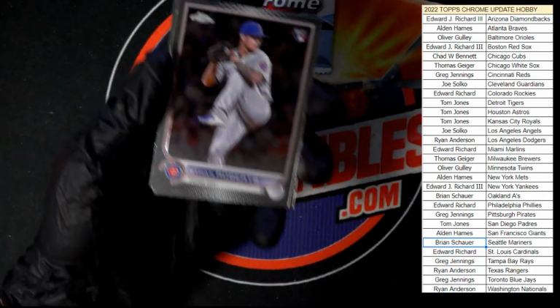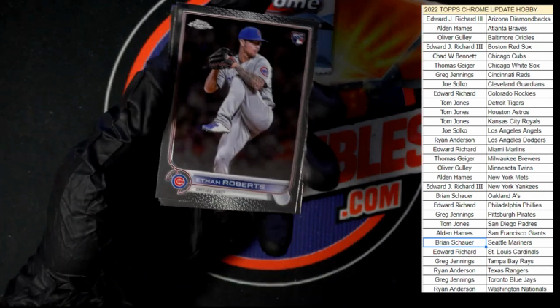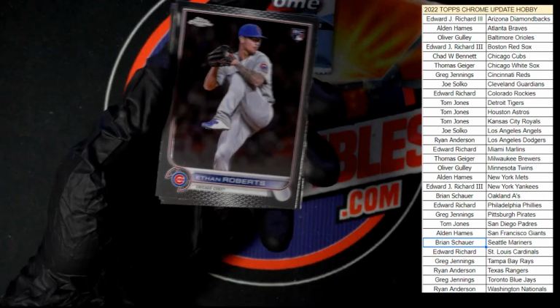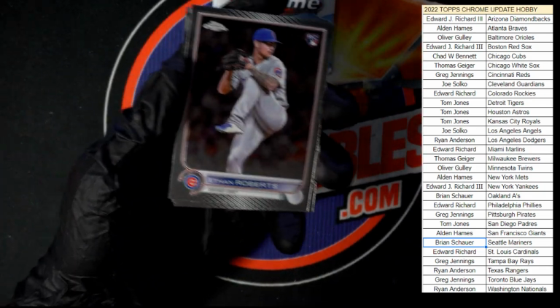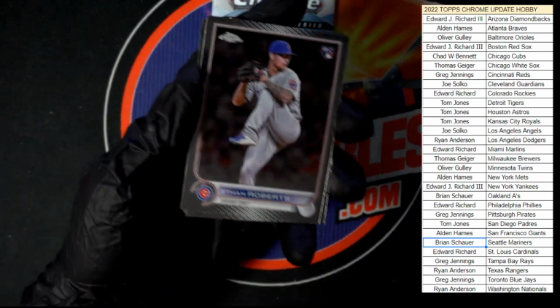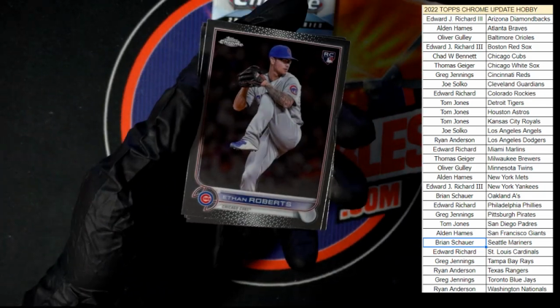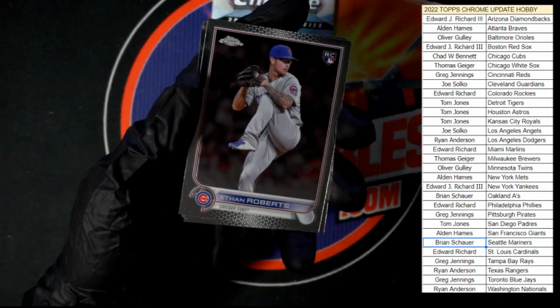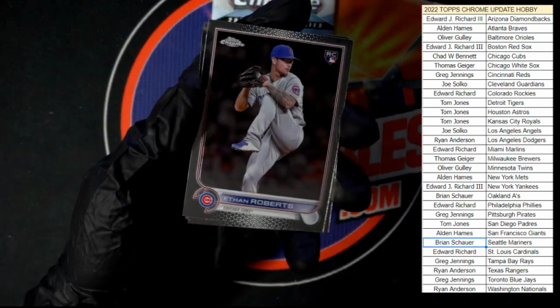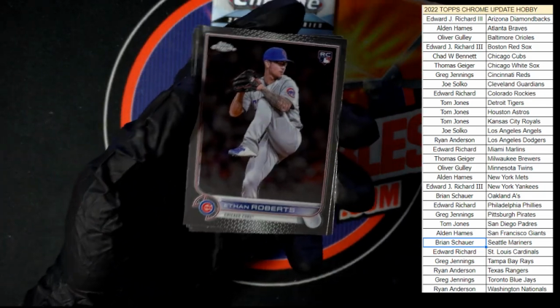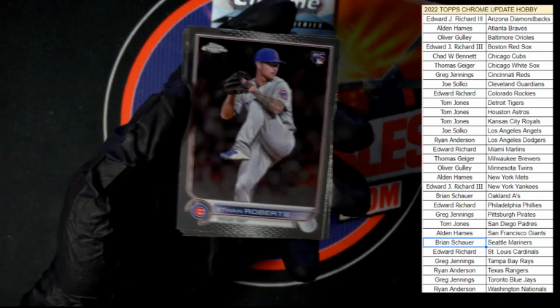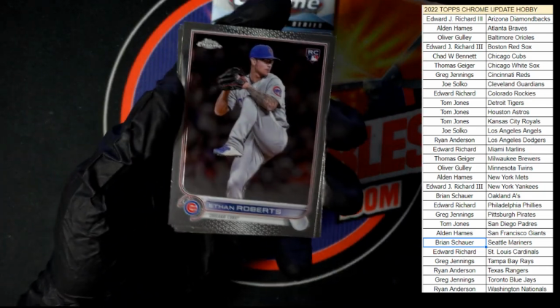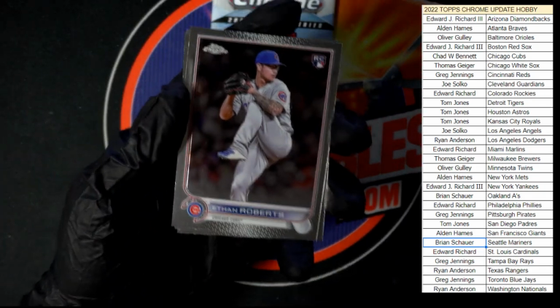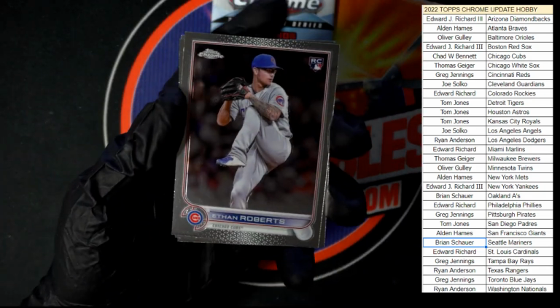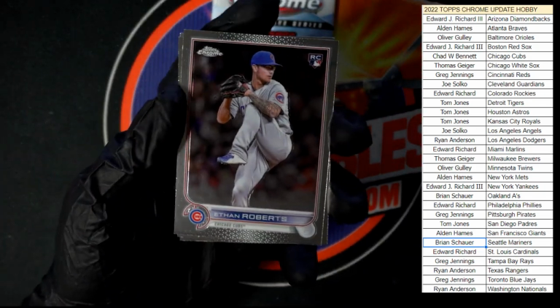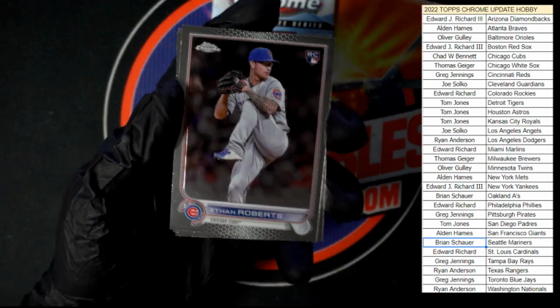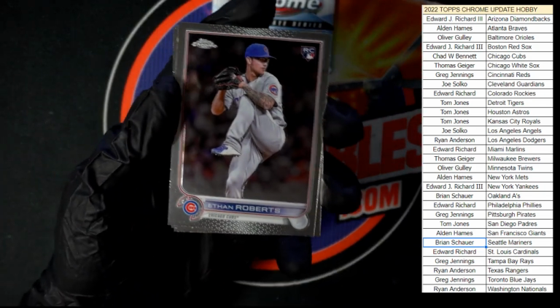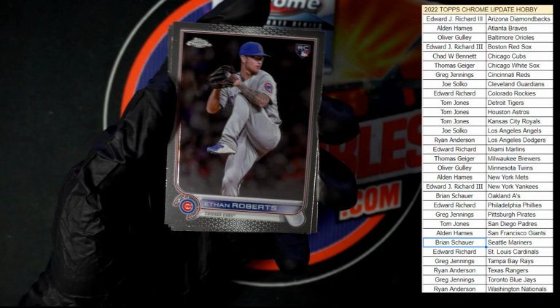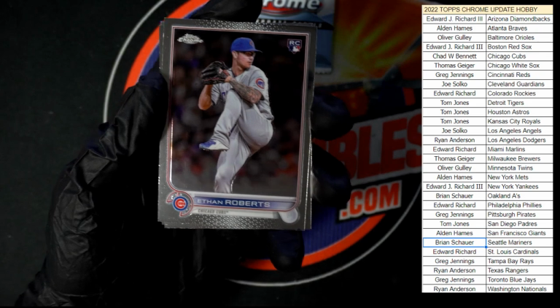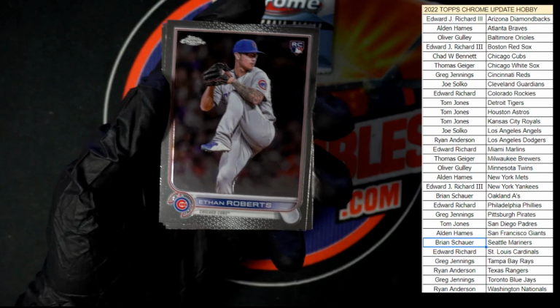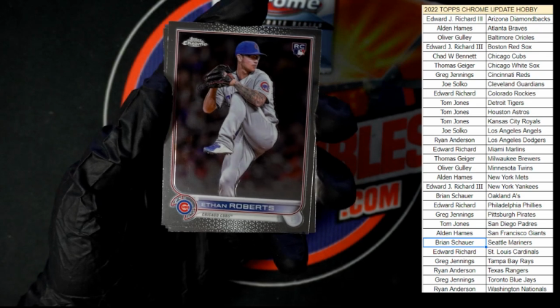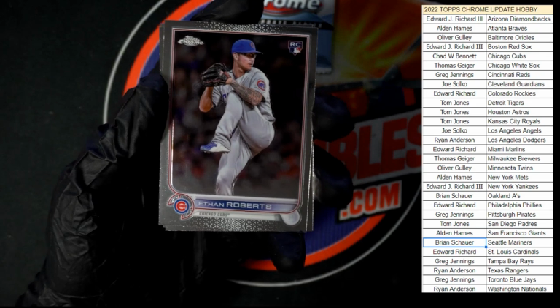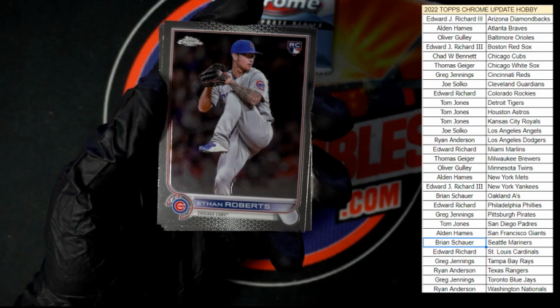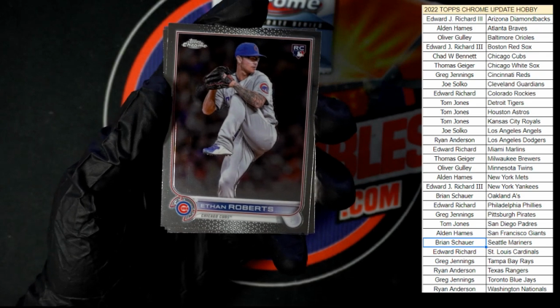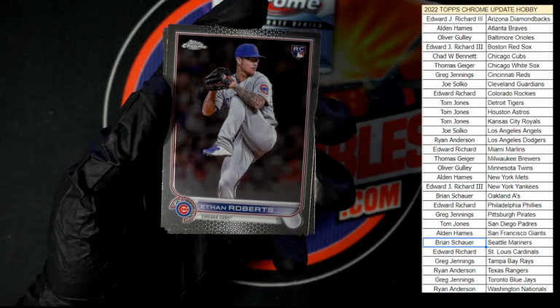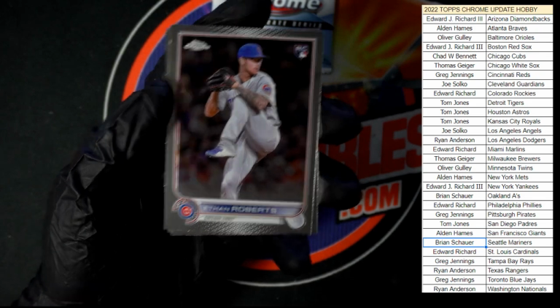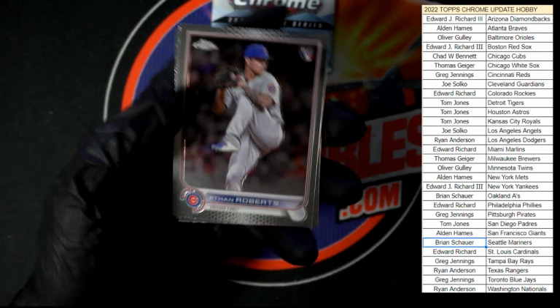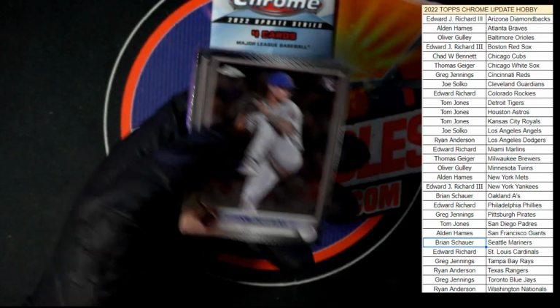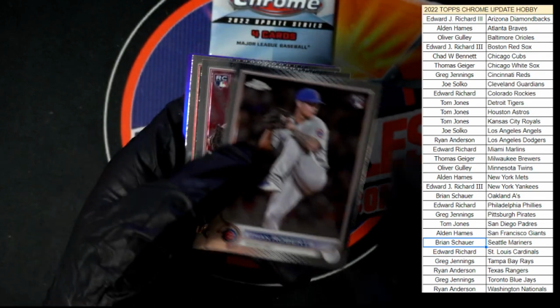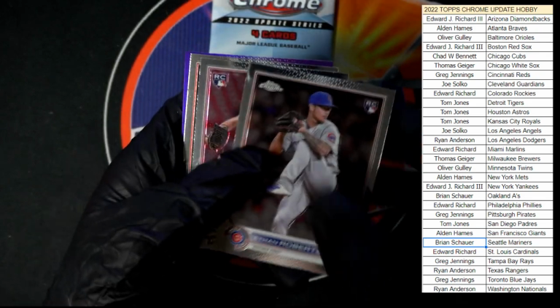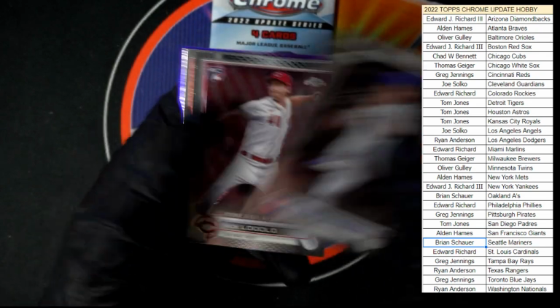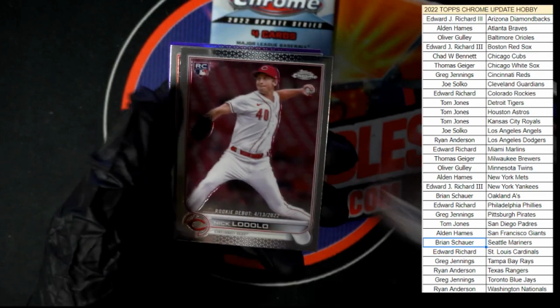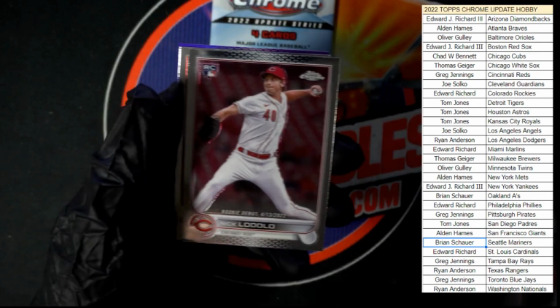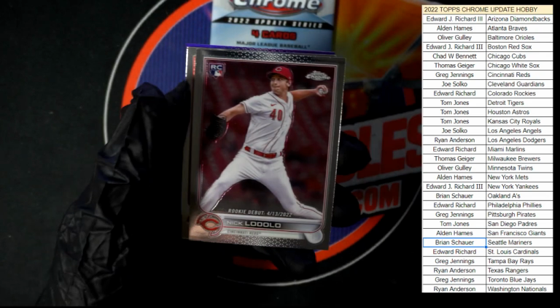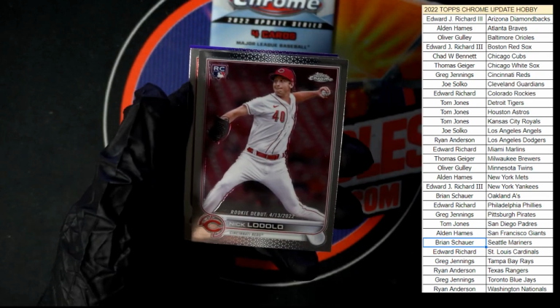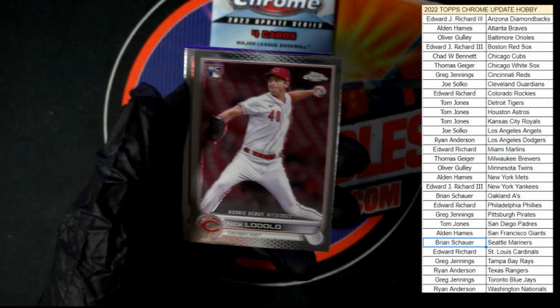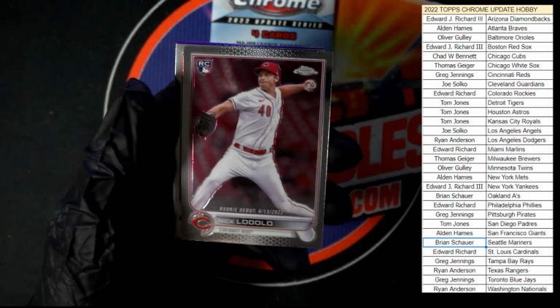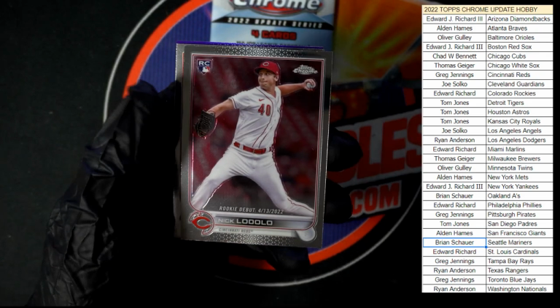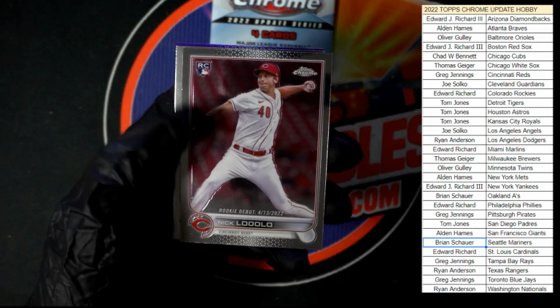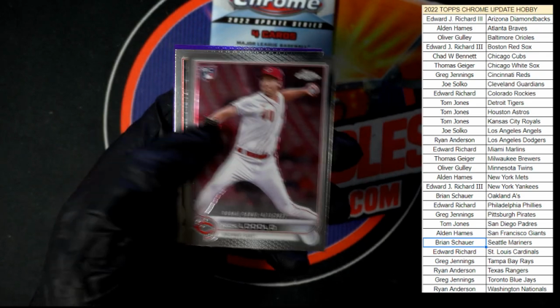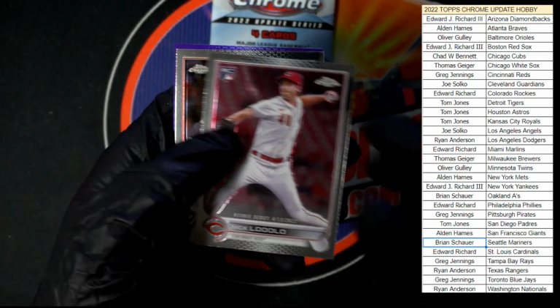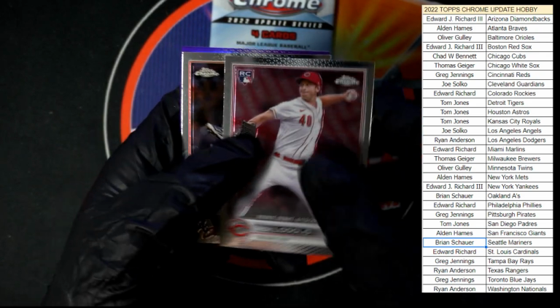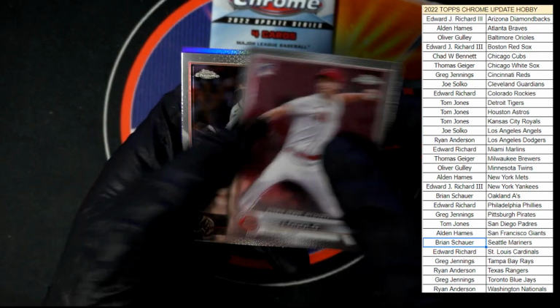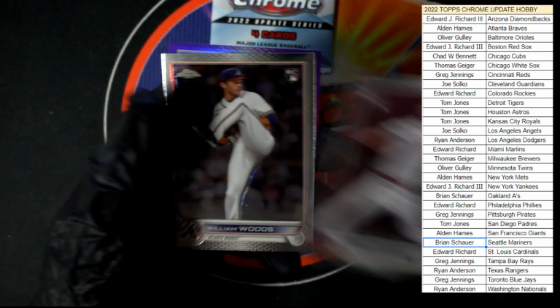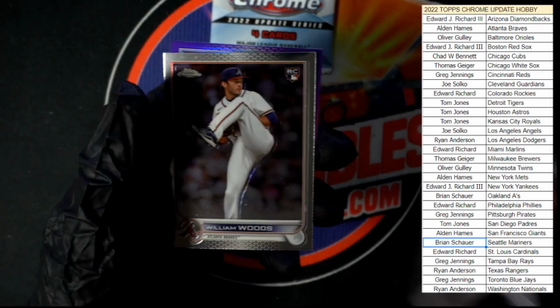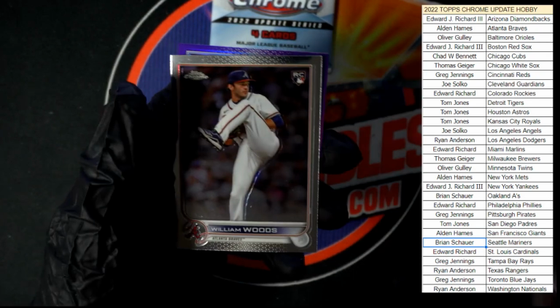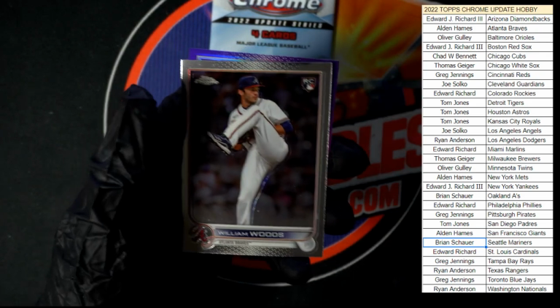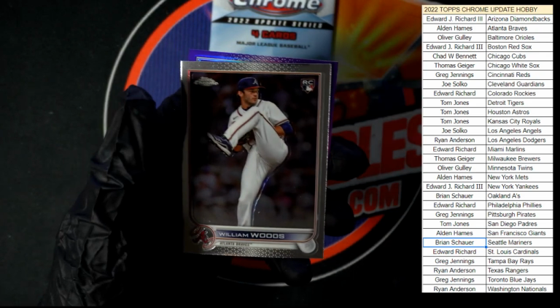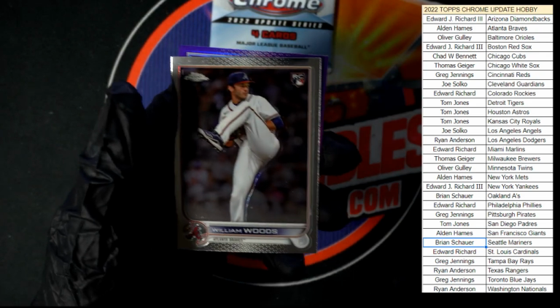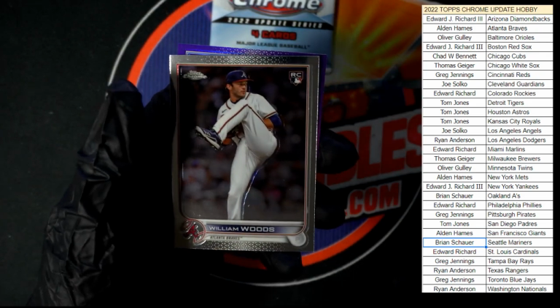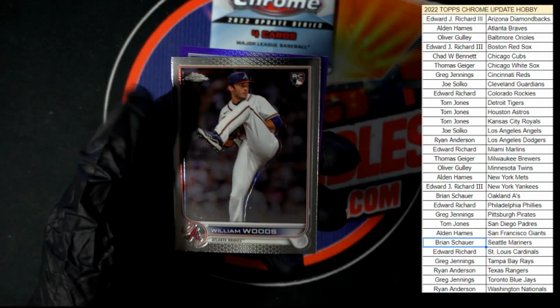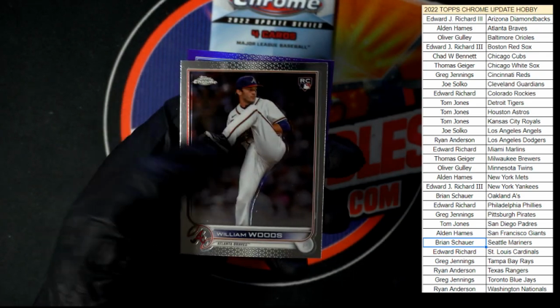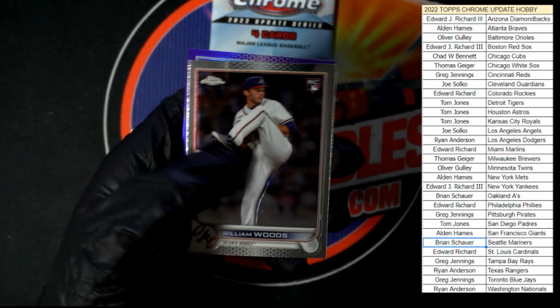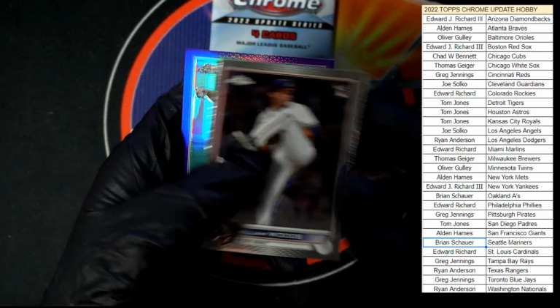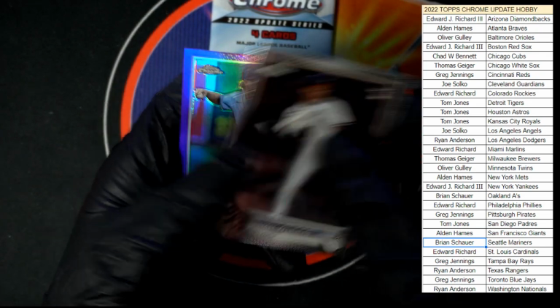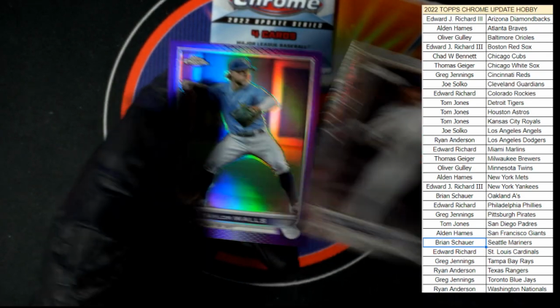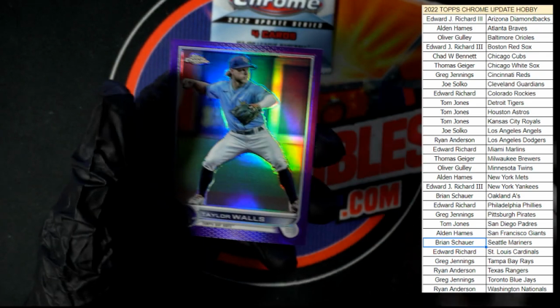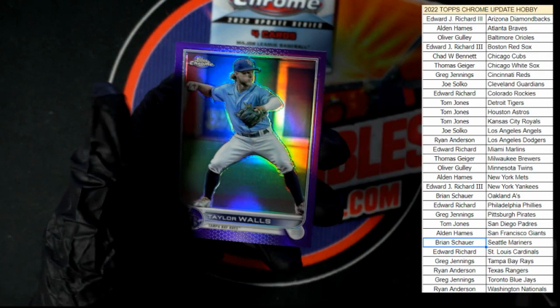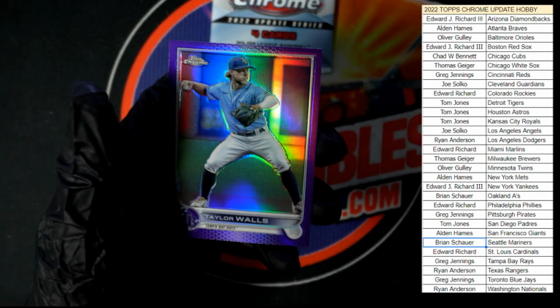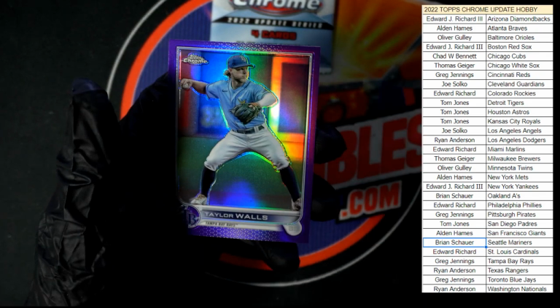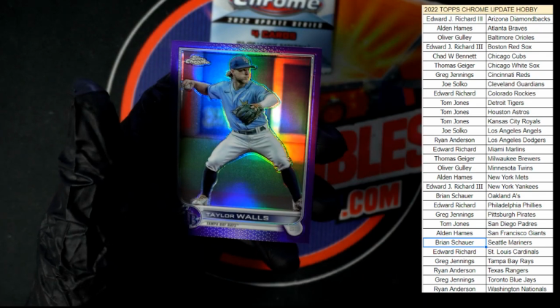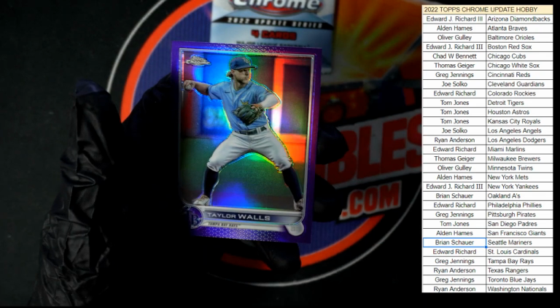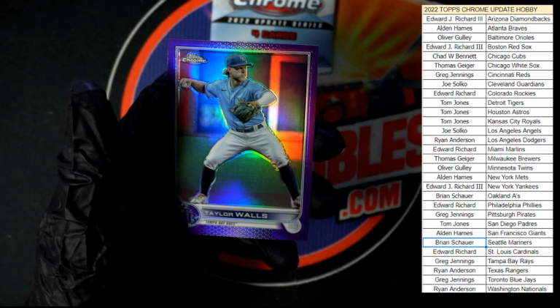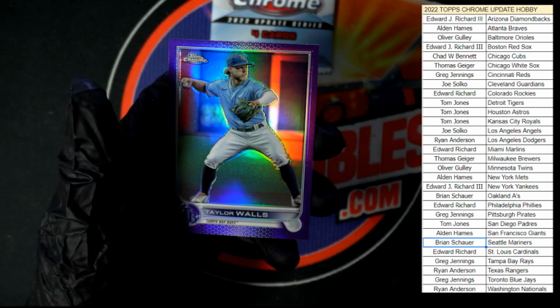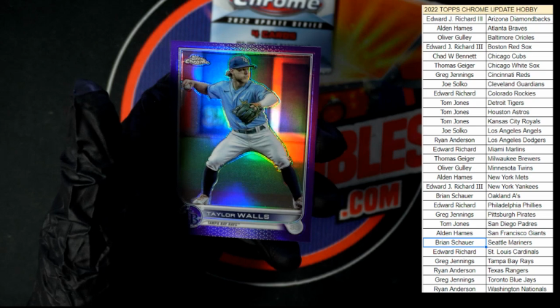We got Roberts, Lodolo, Woods, and a purple Walls.